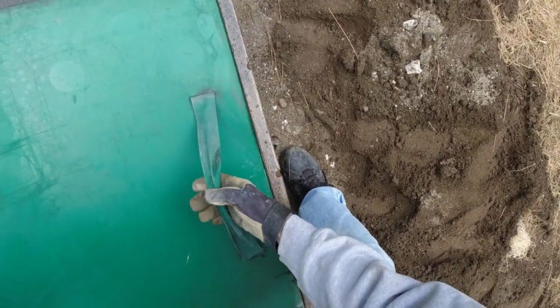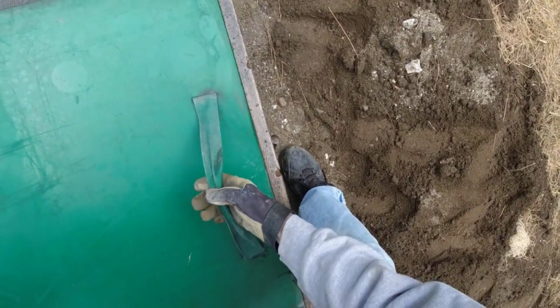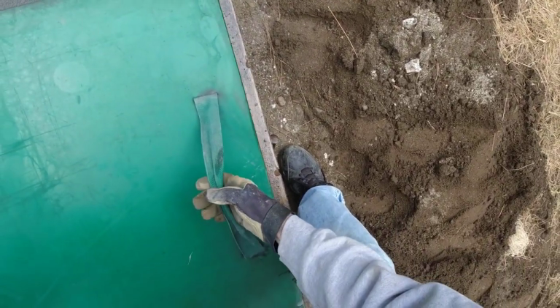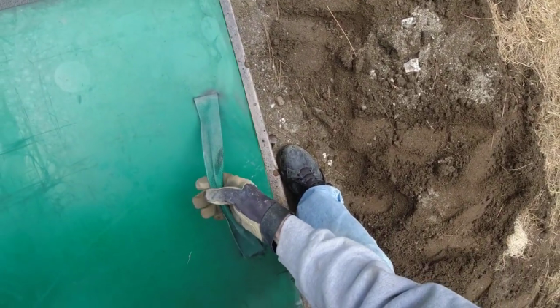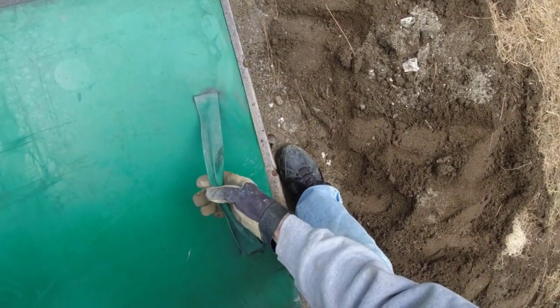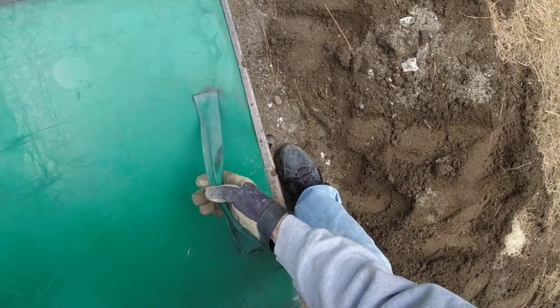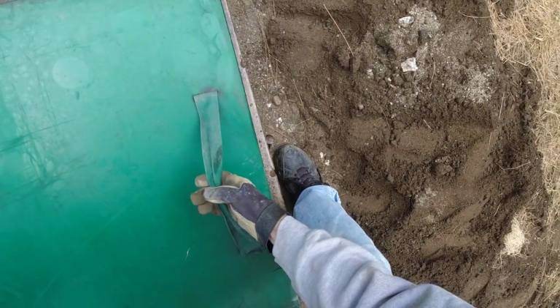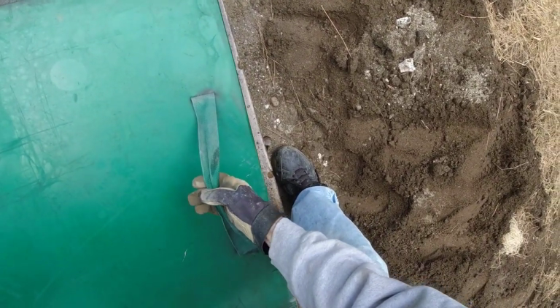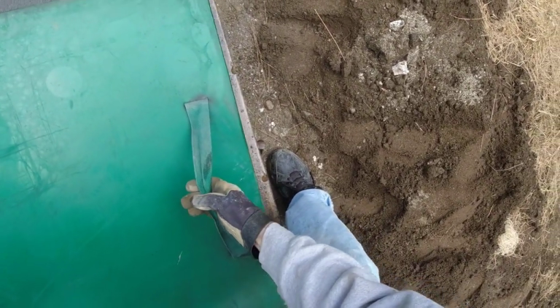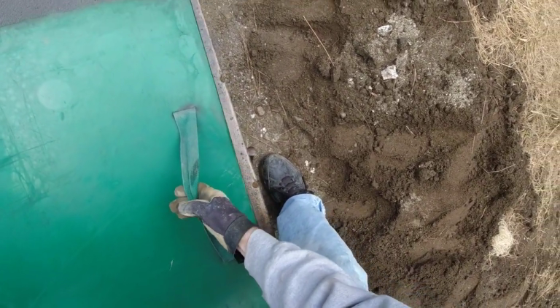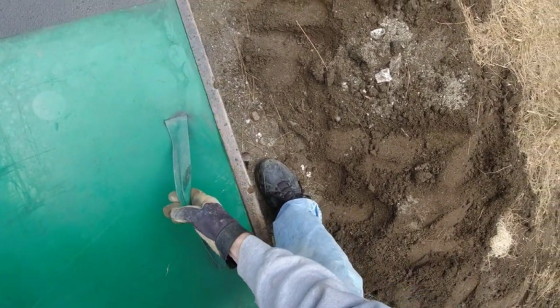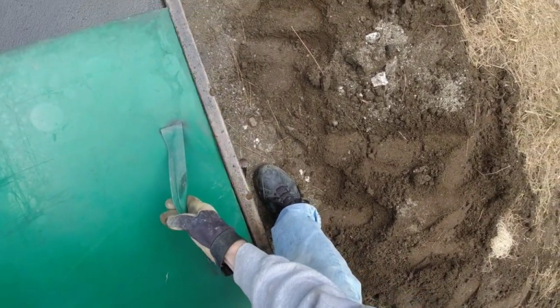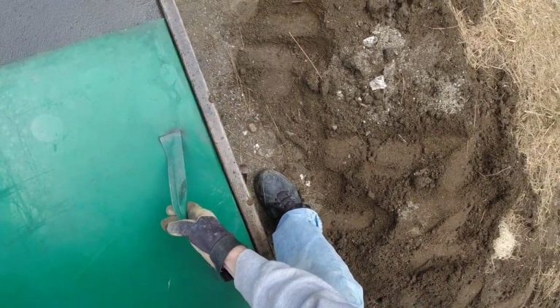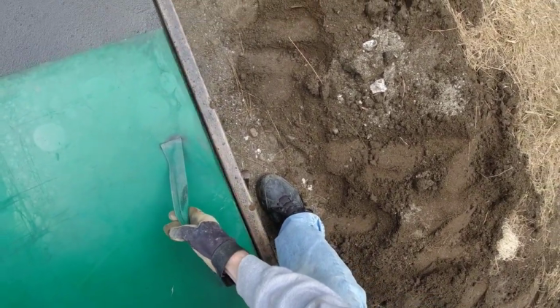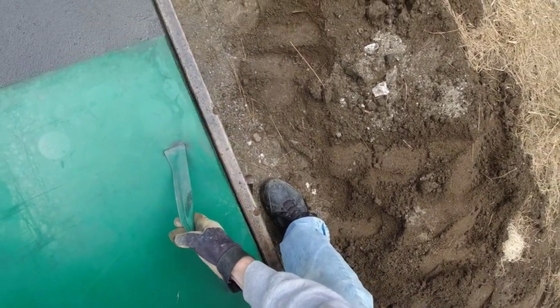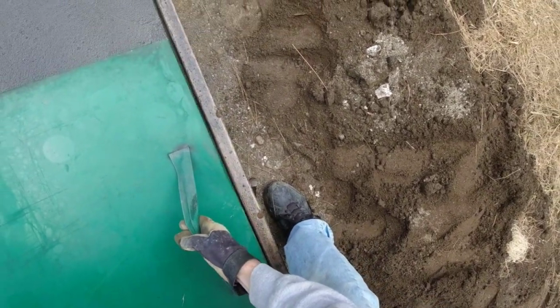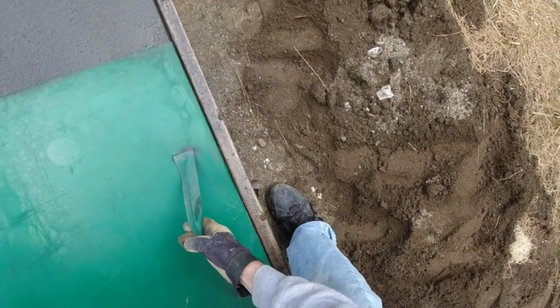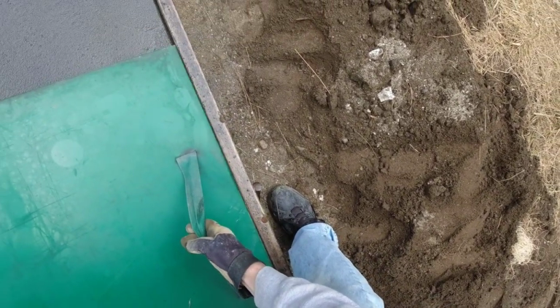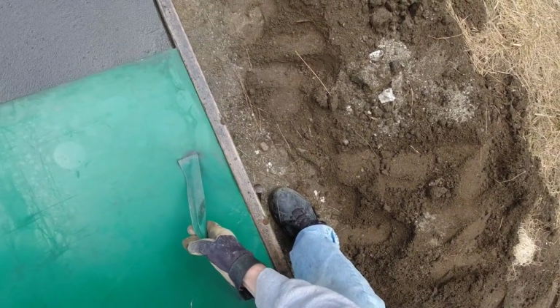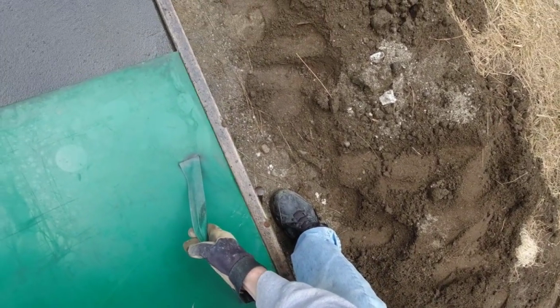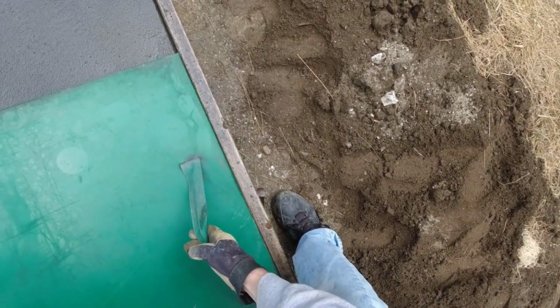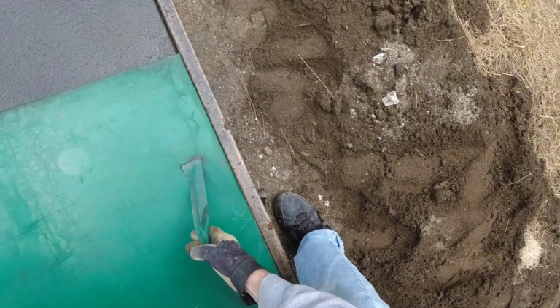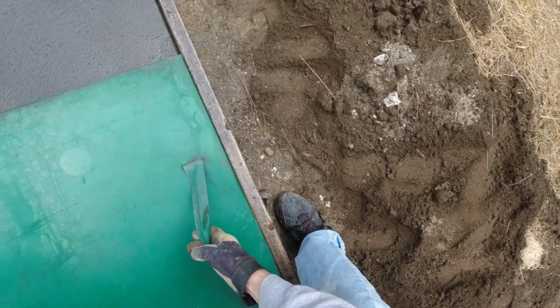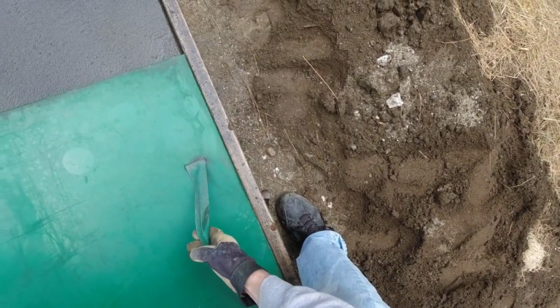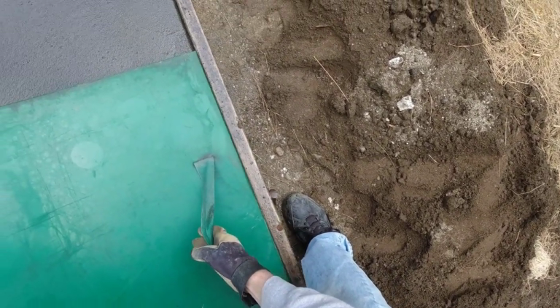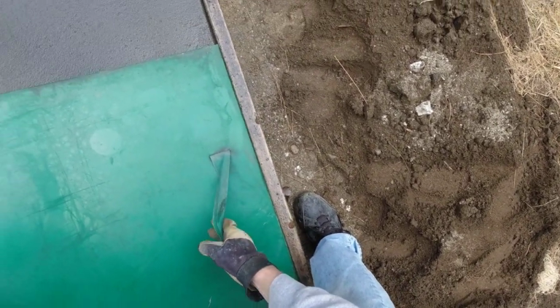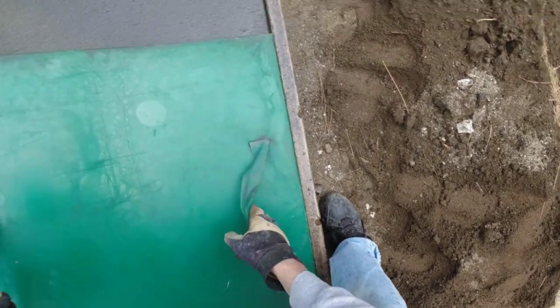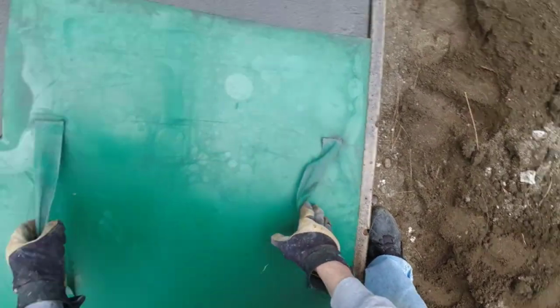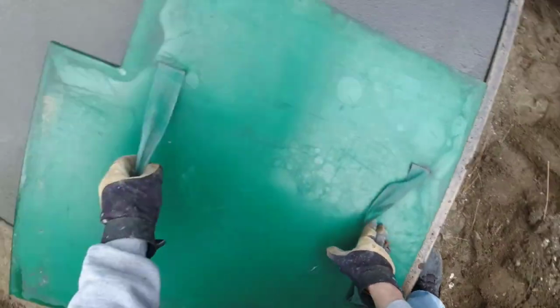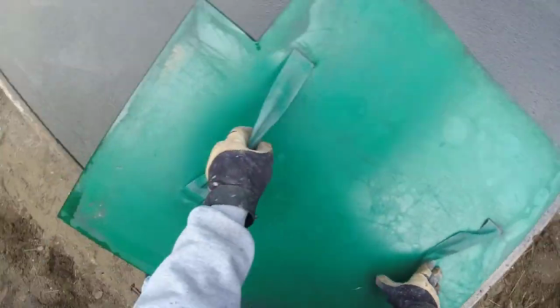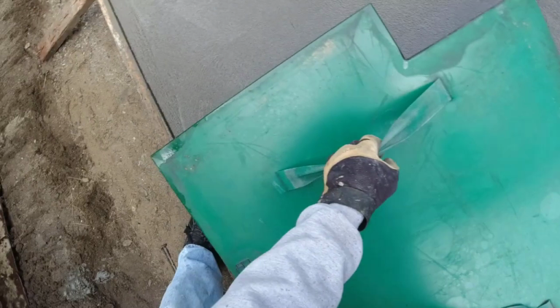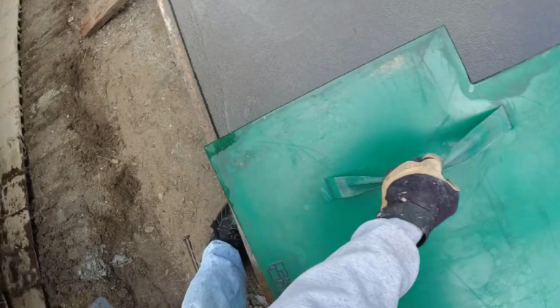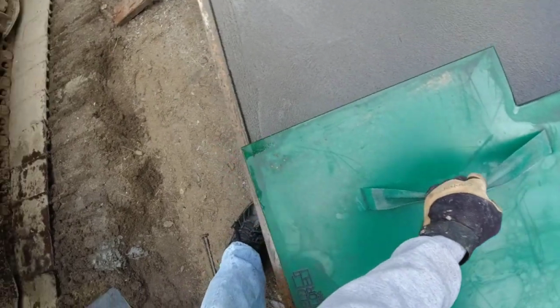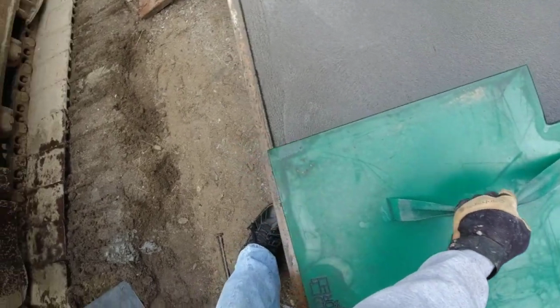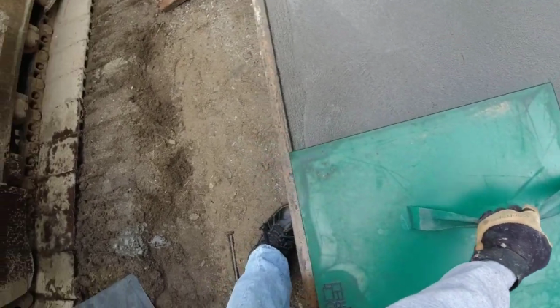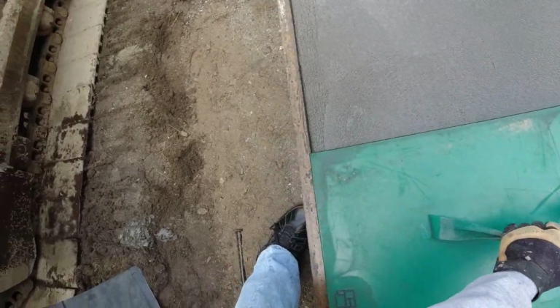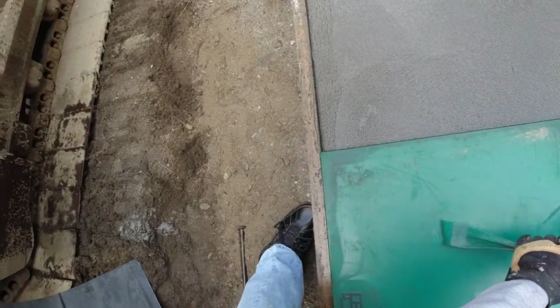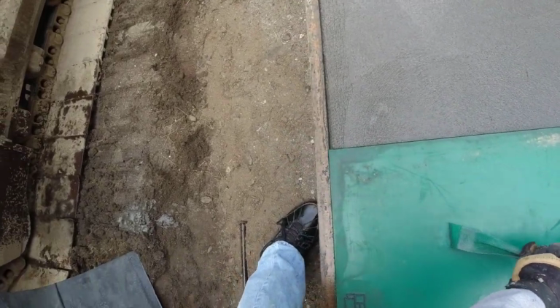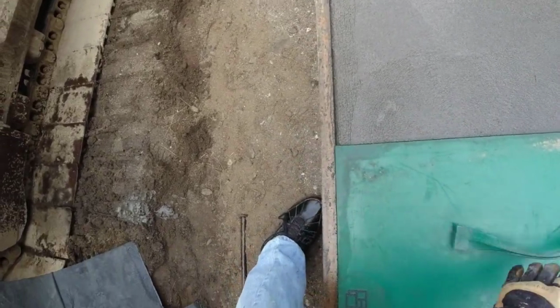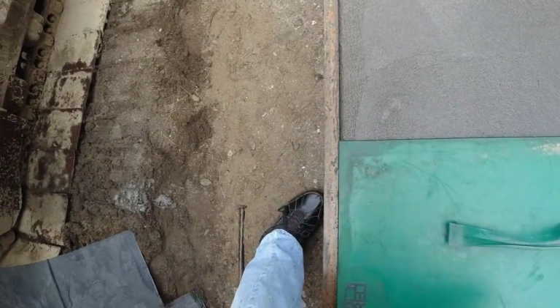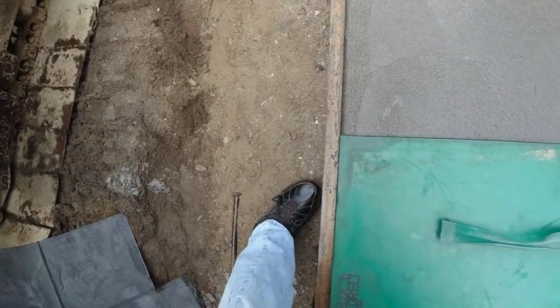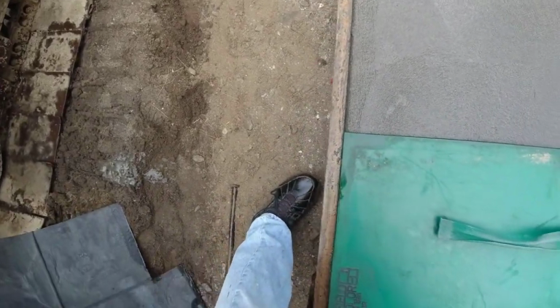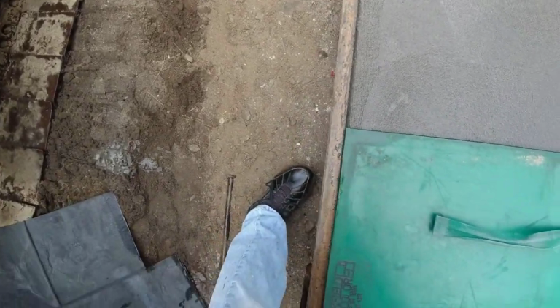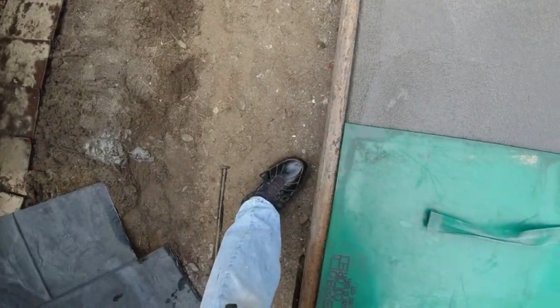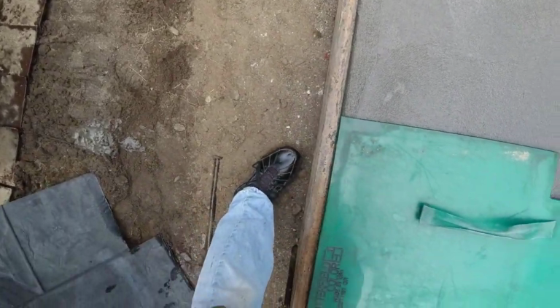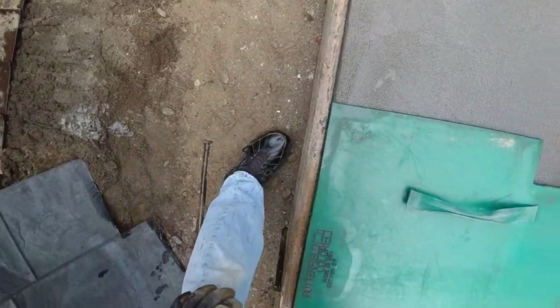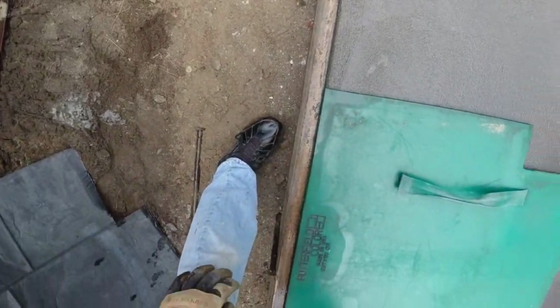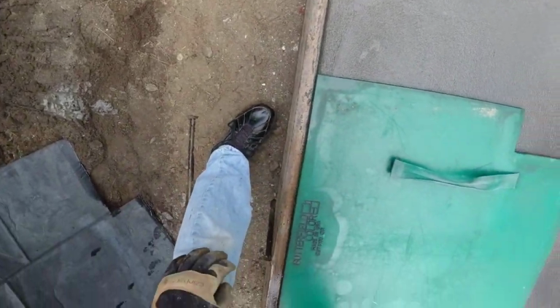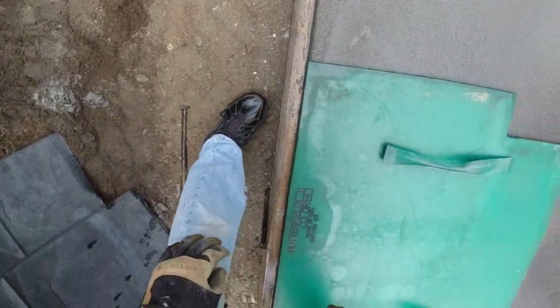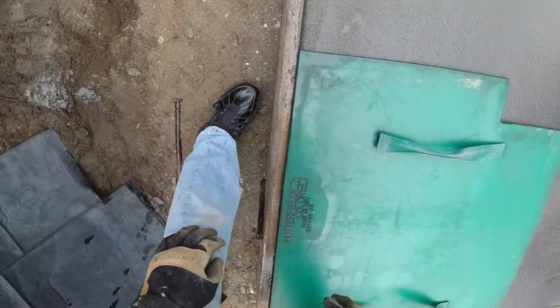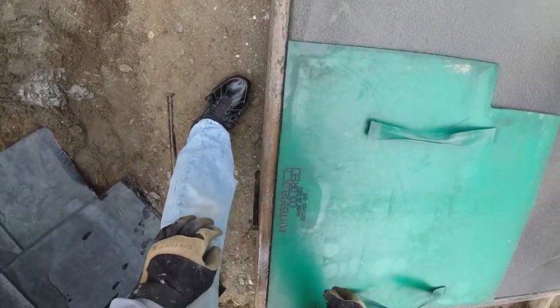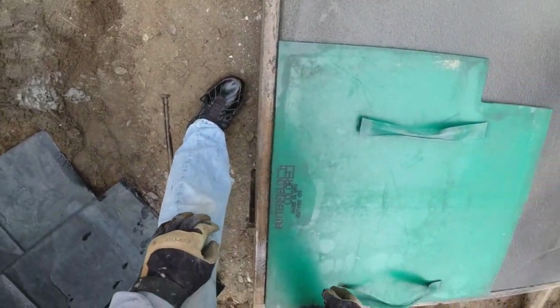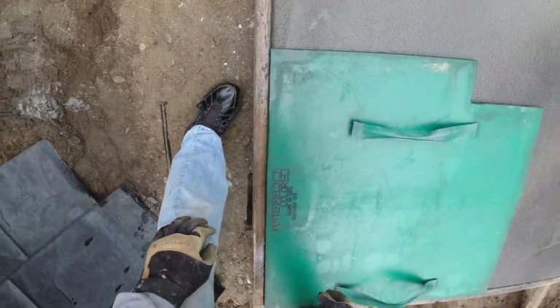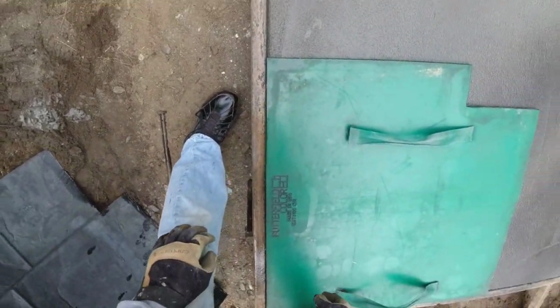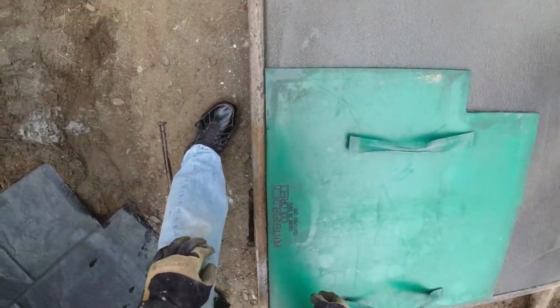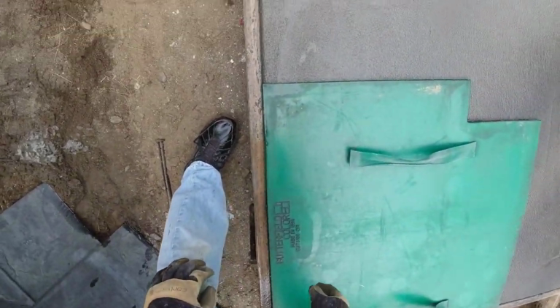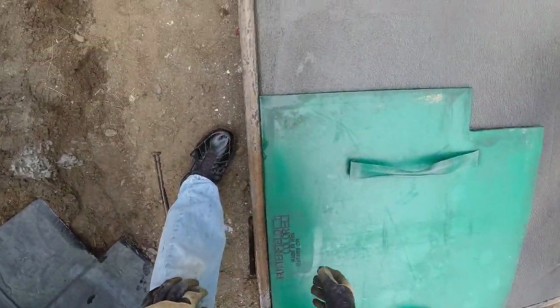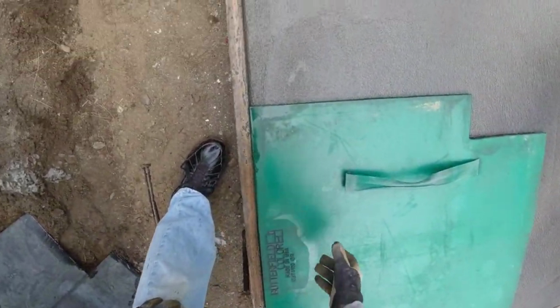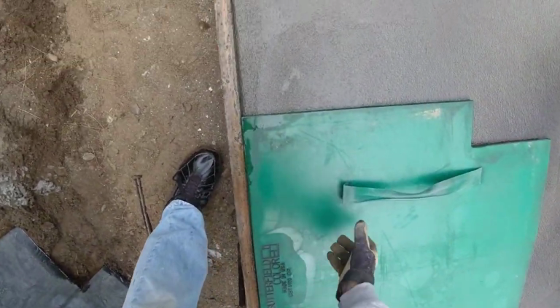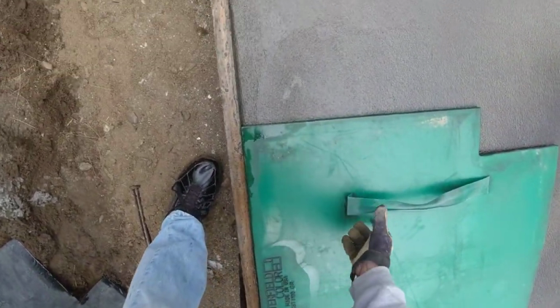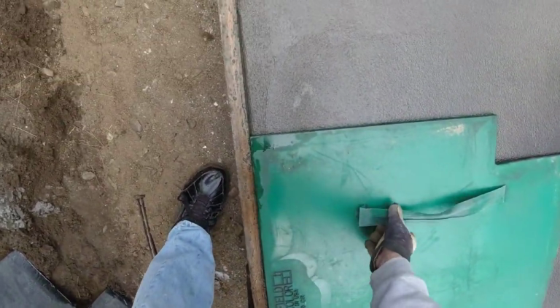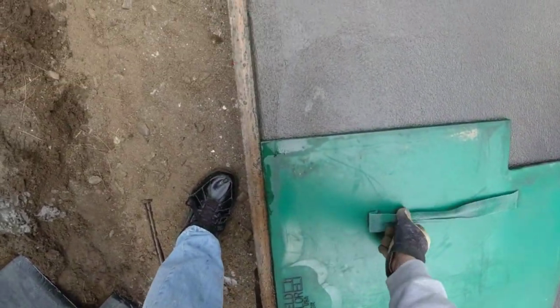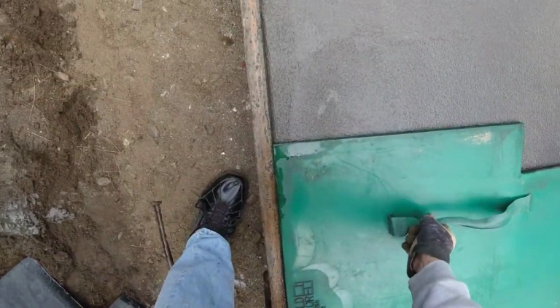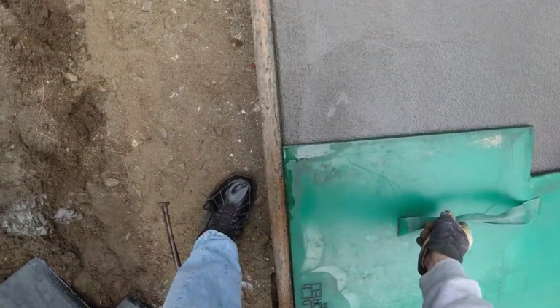On a slab like this we'll just pick the direction that looks good — that looks pretty square on the form.